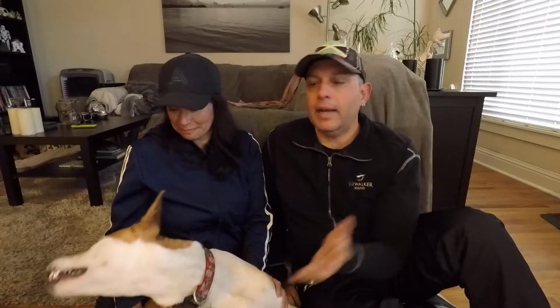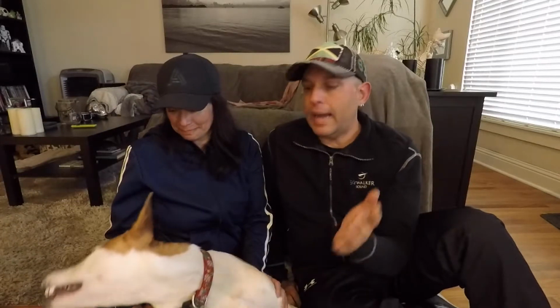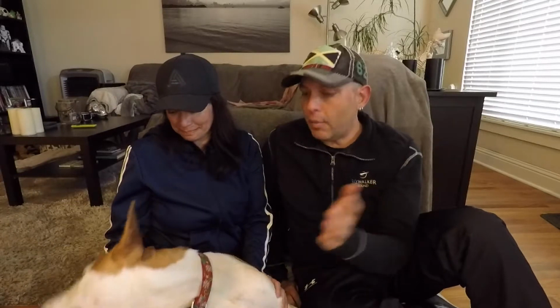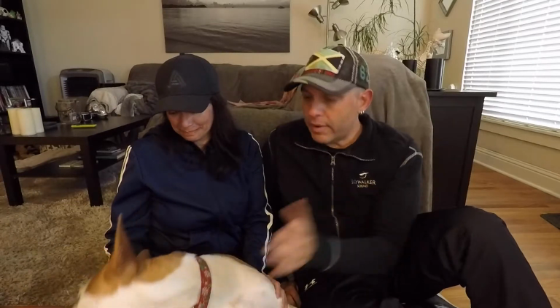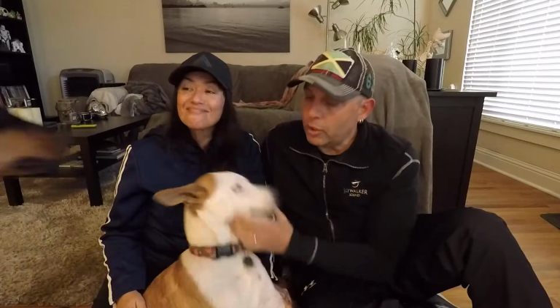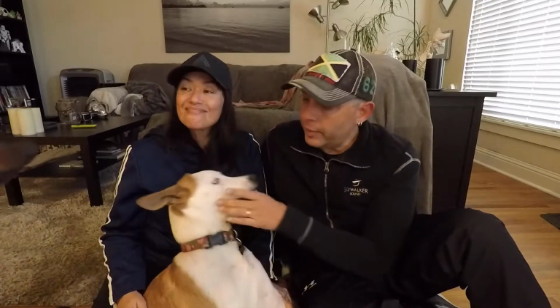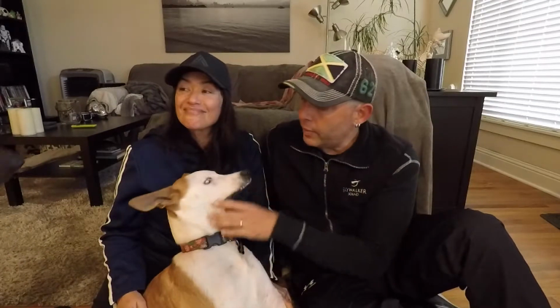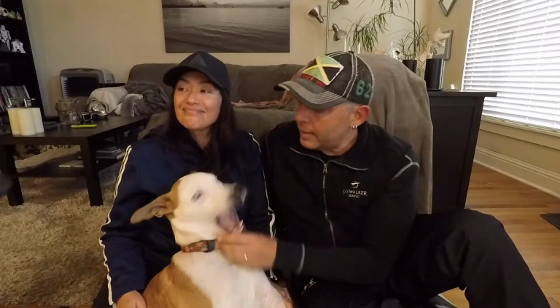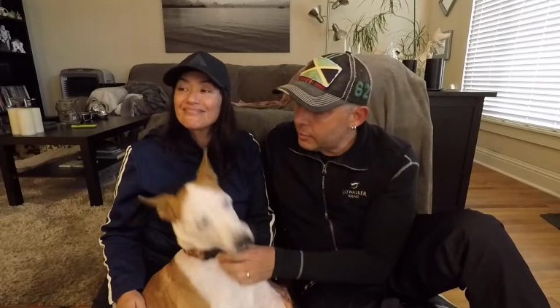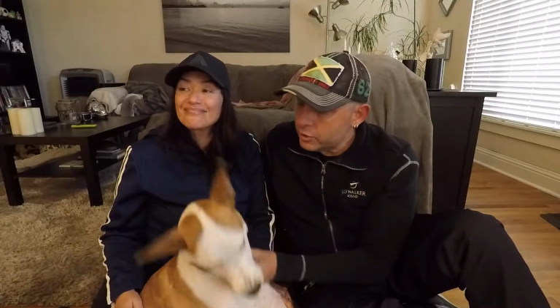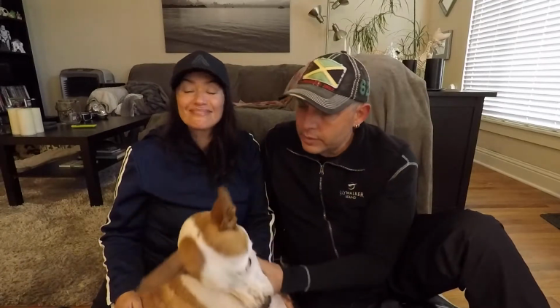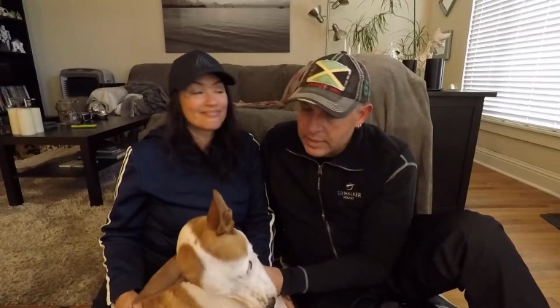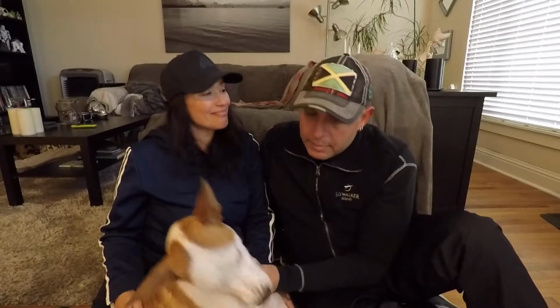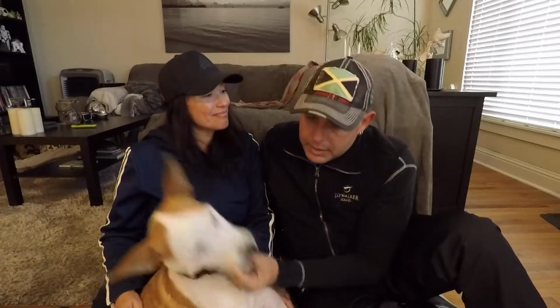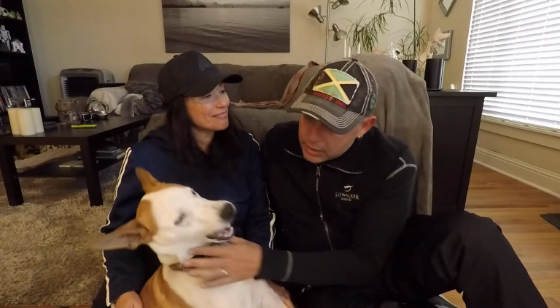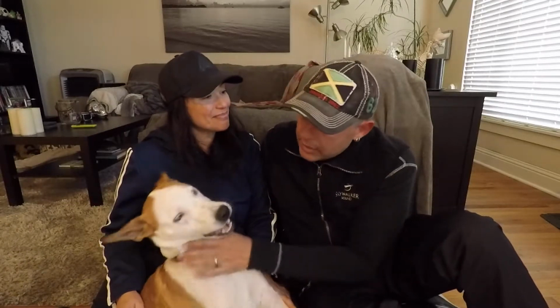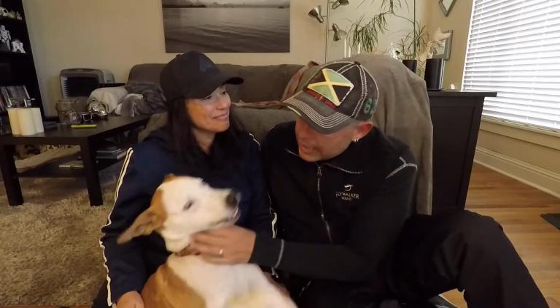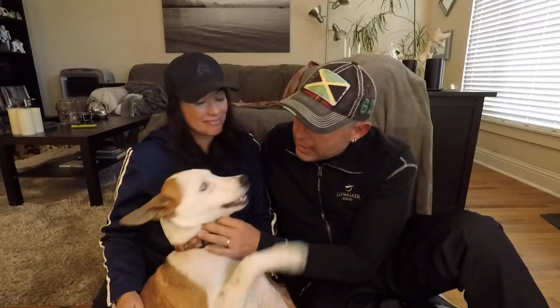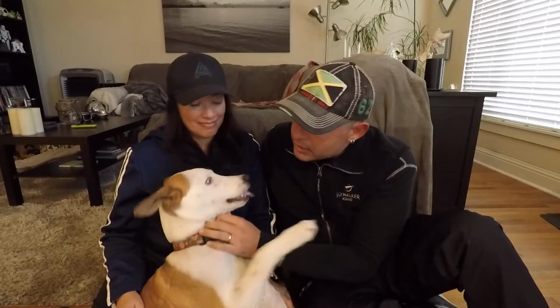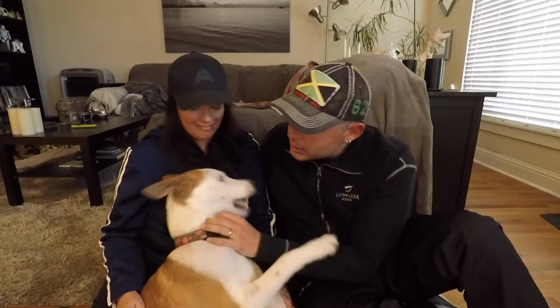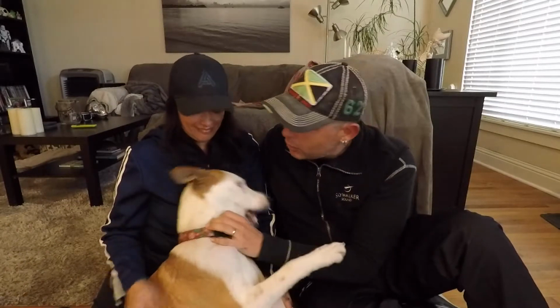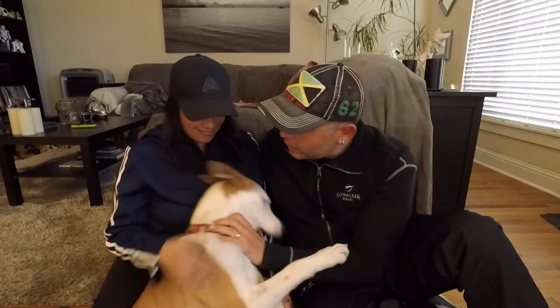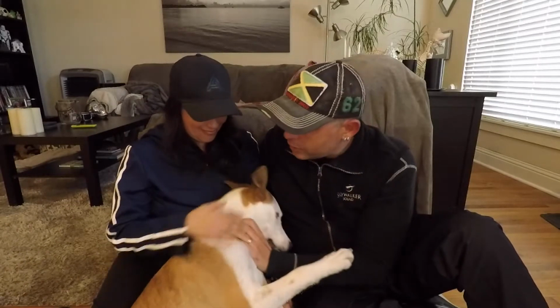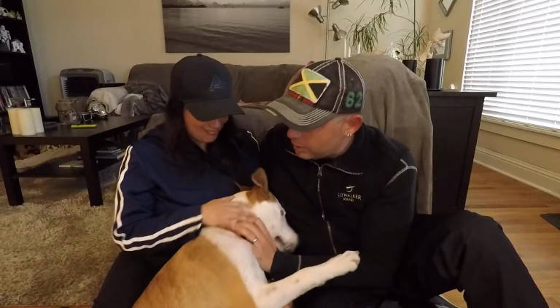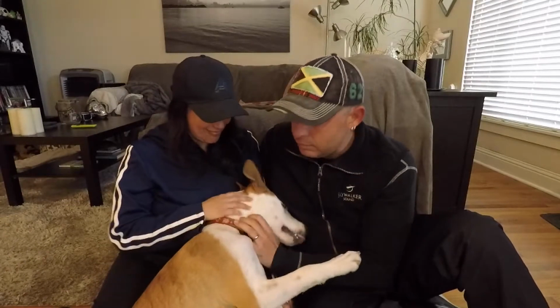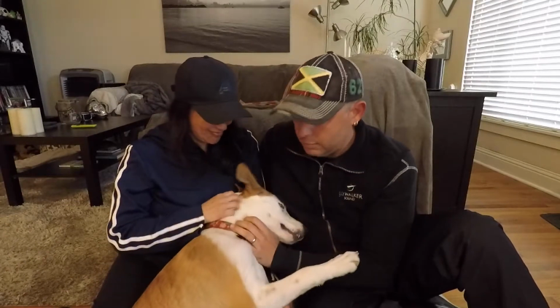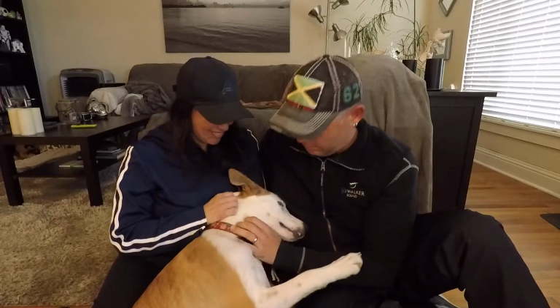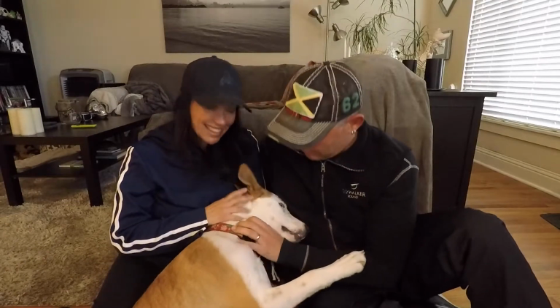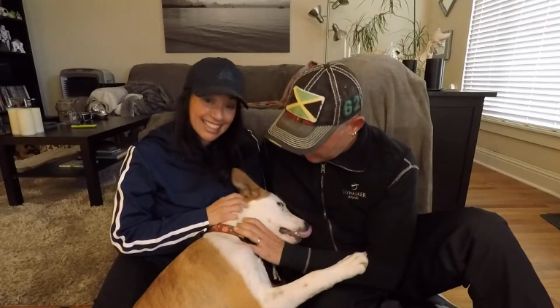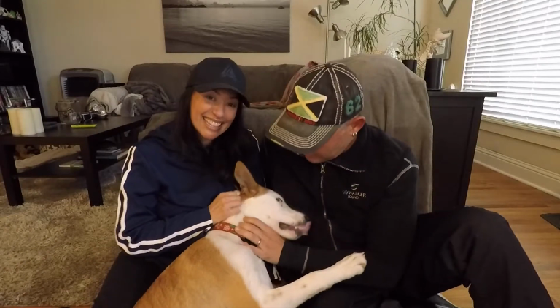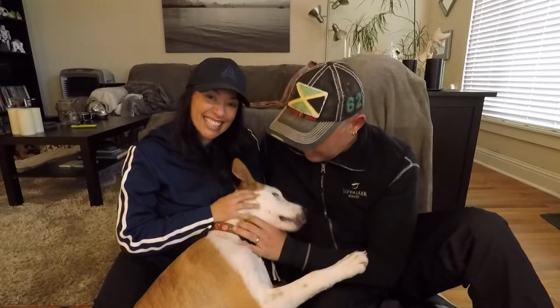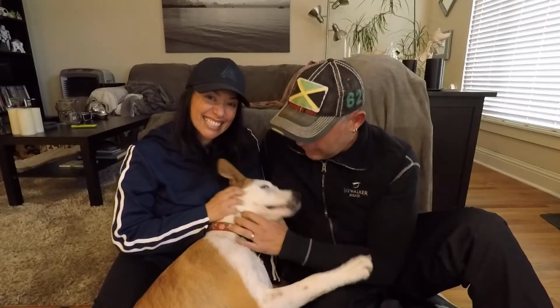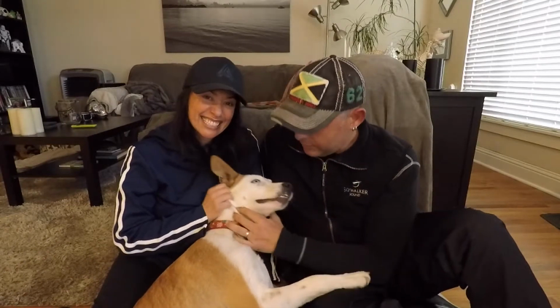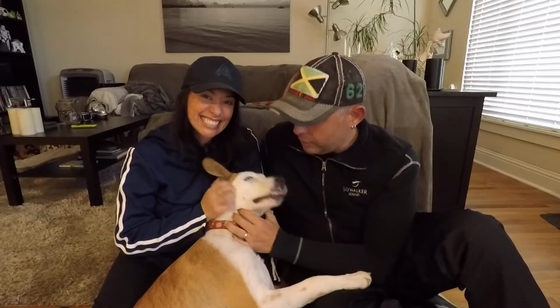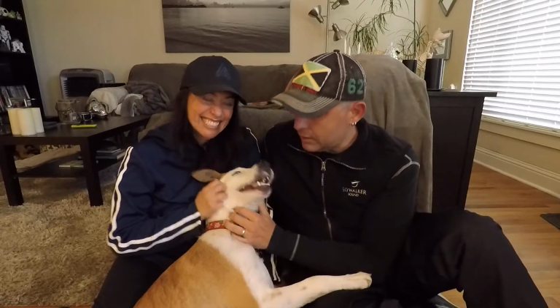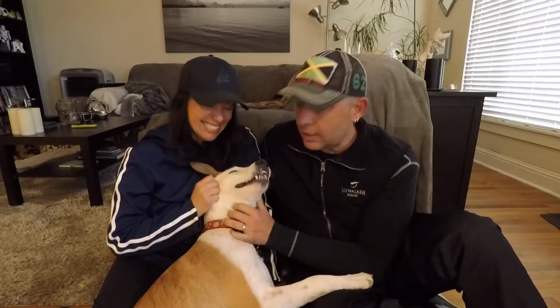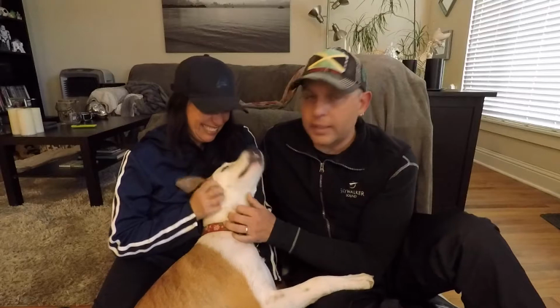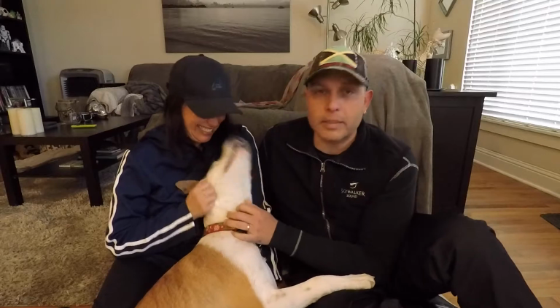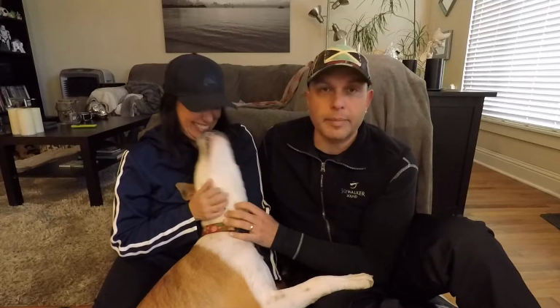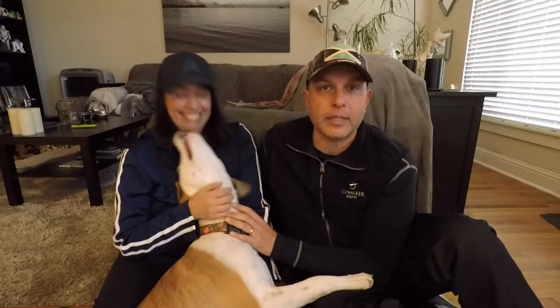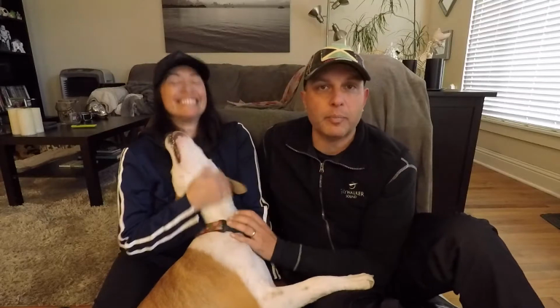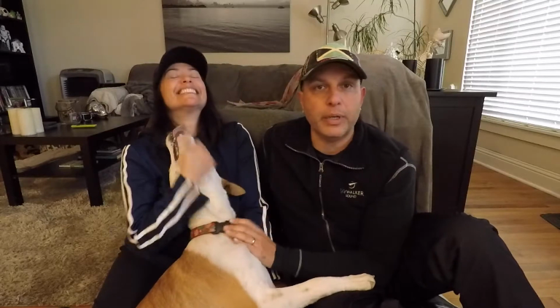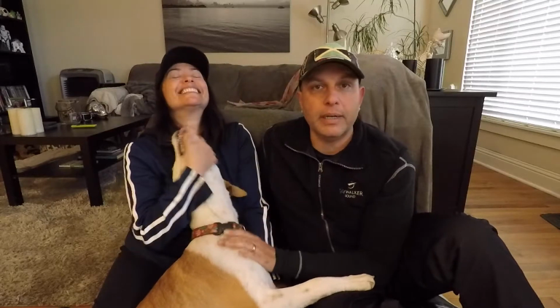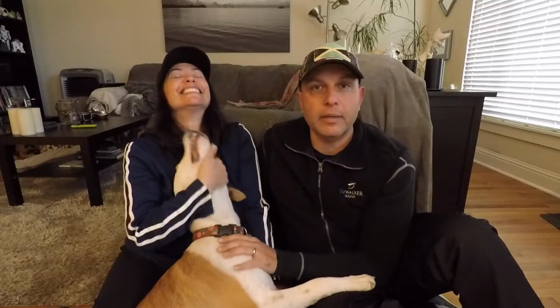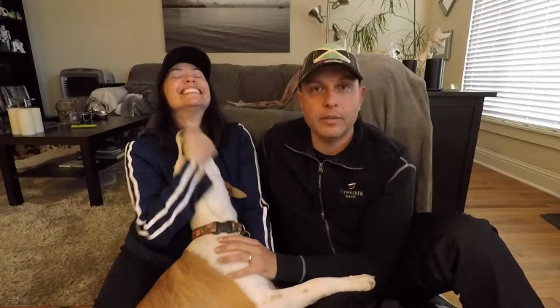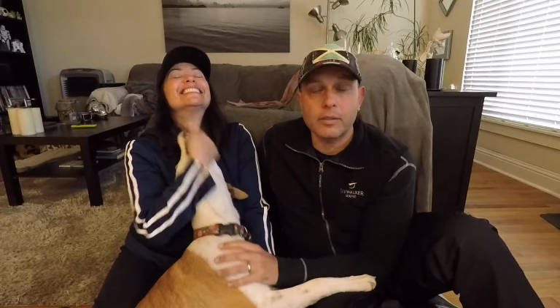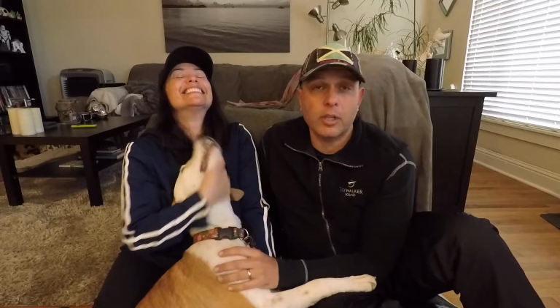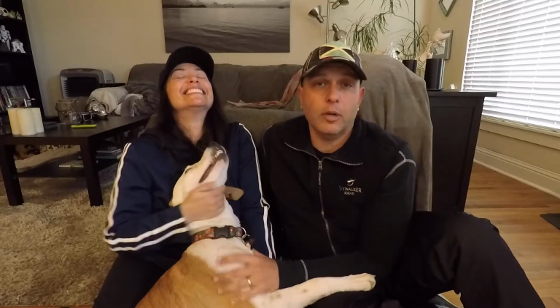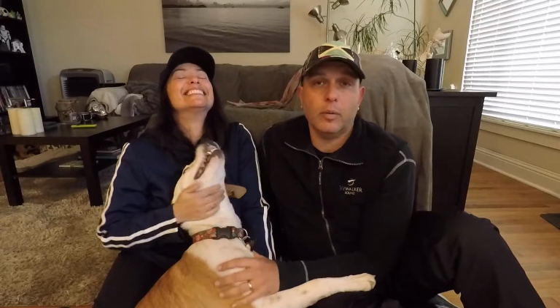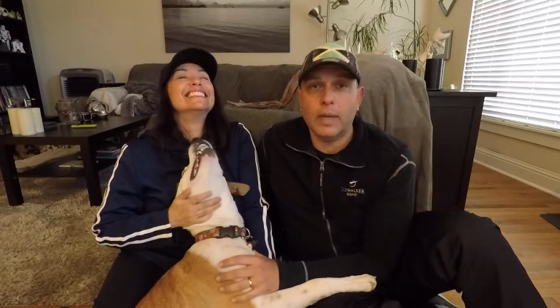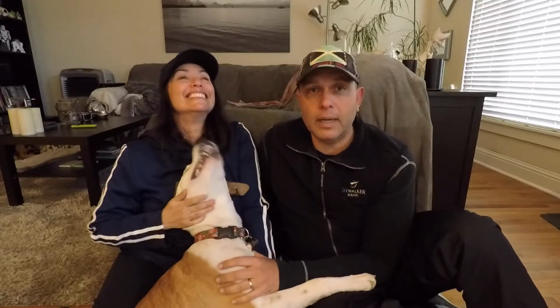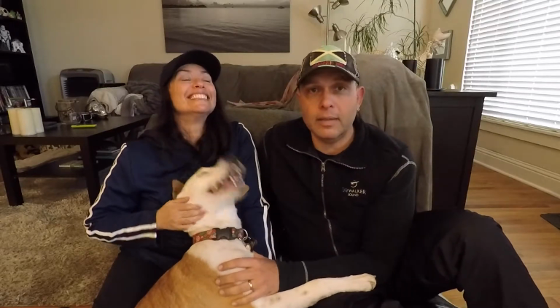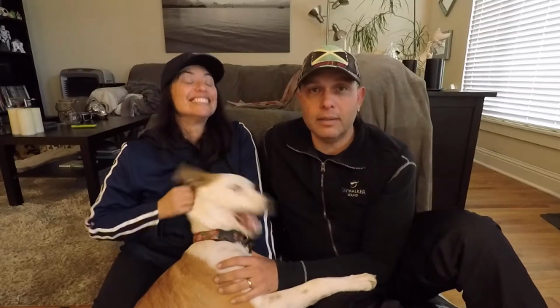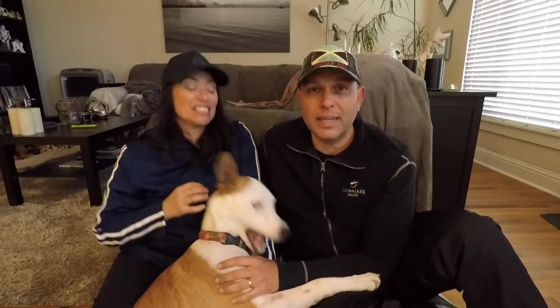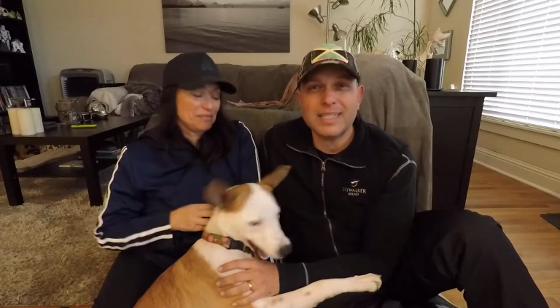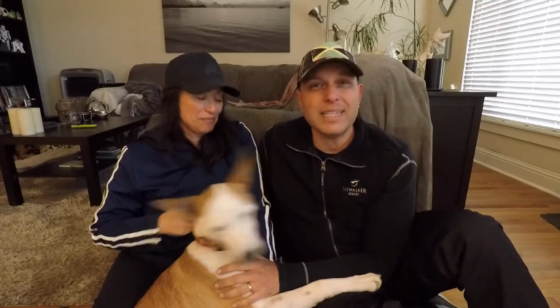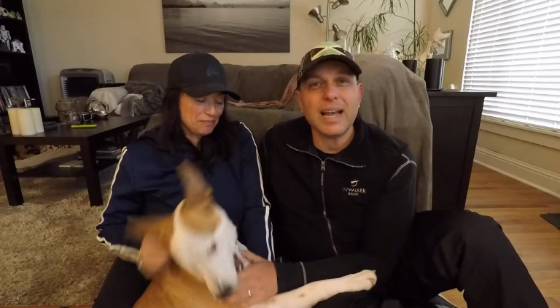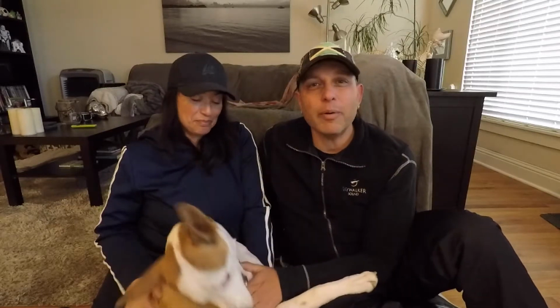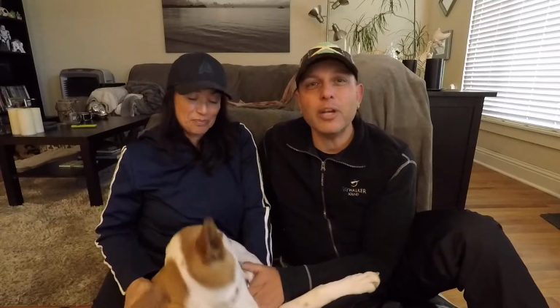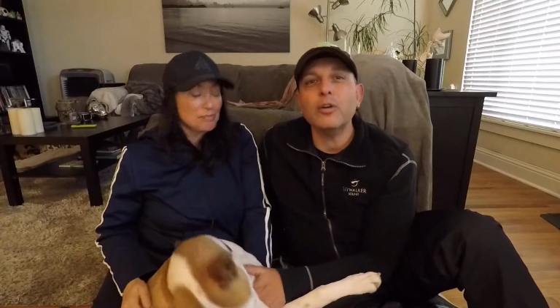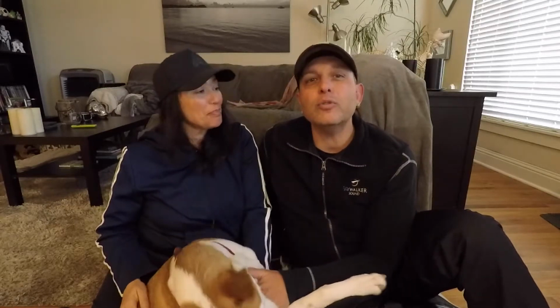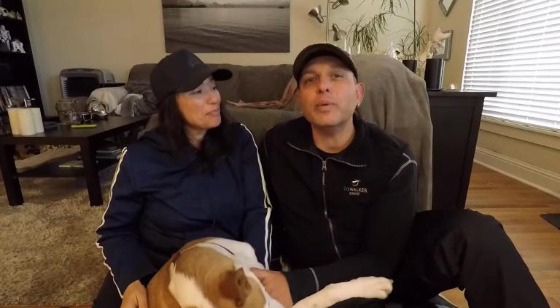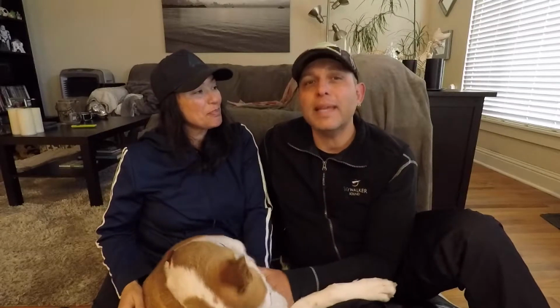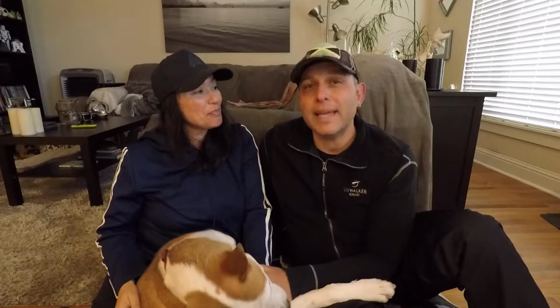However, we were able to adopt this little guy. This is Quattro. As you can tell, he's a mixed breed. So let's see how it goes with him.